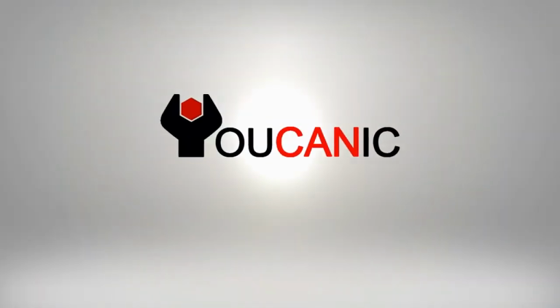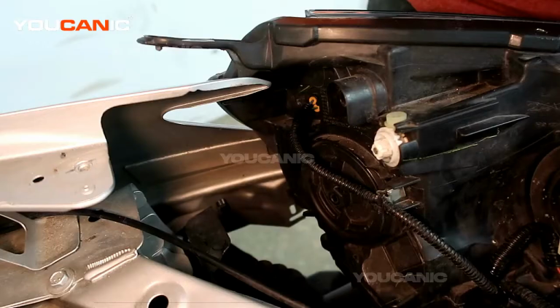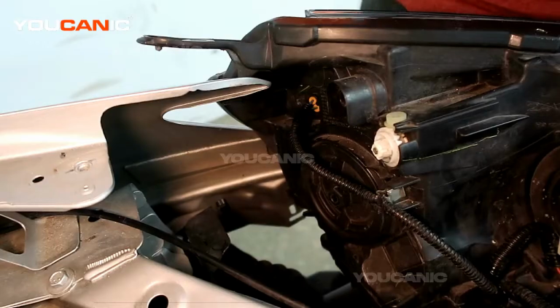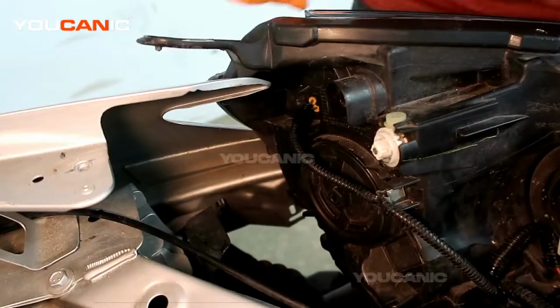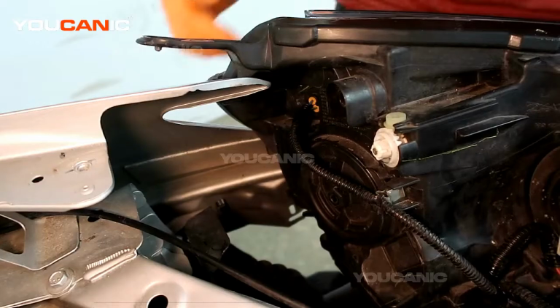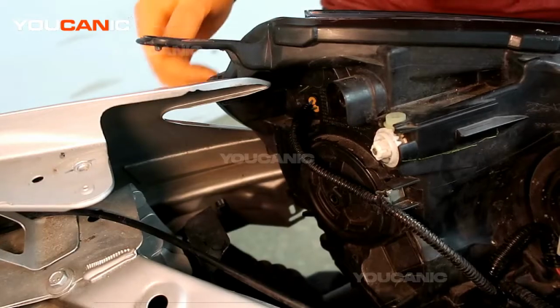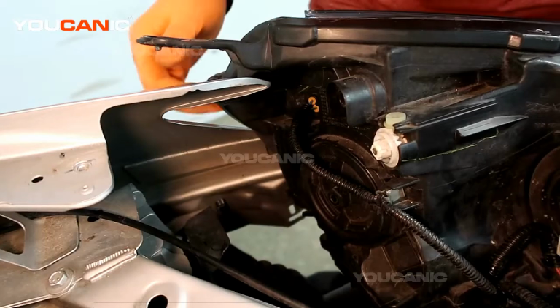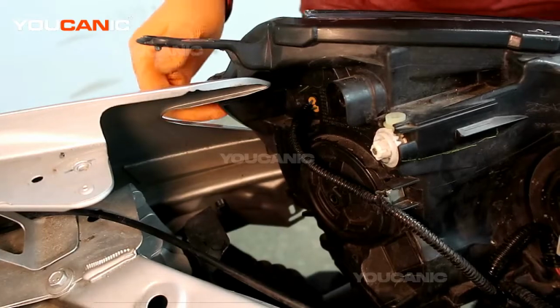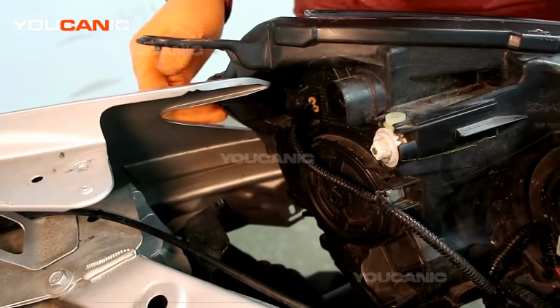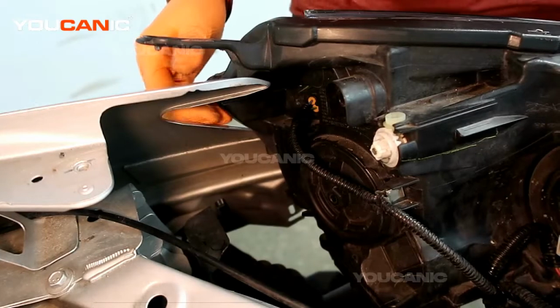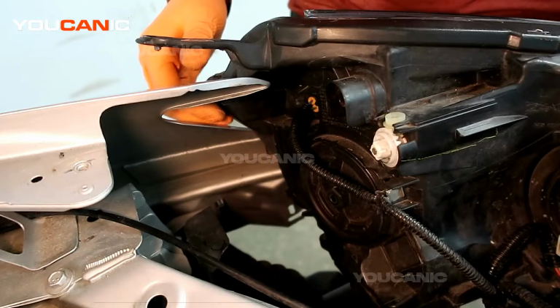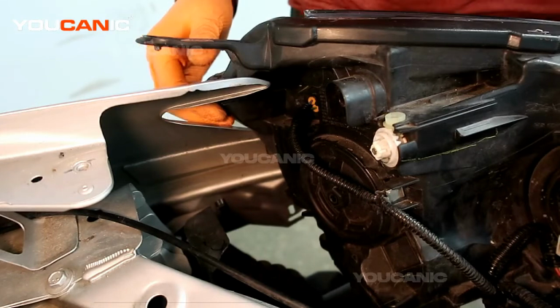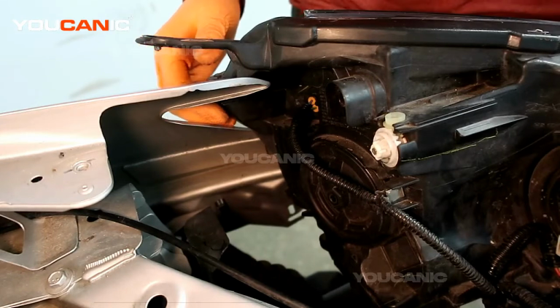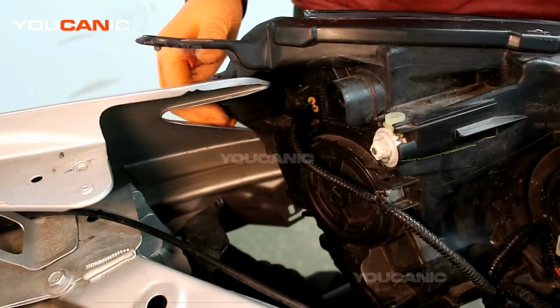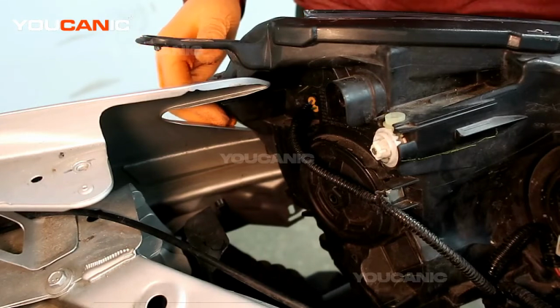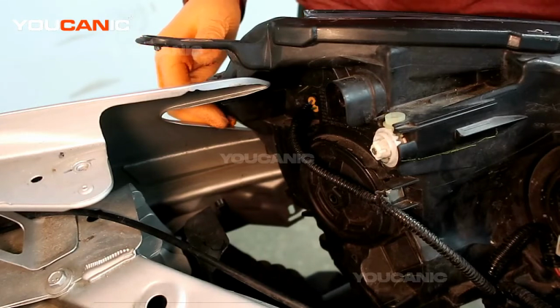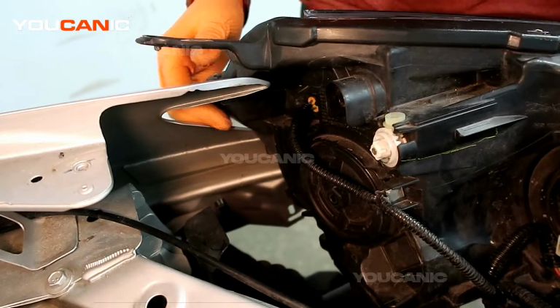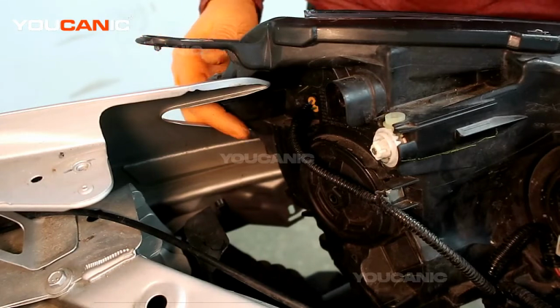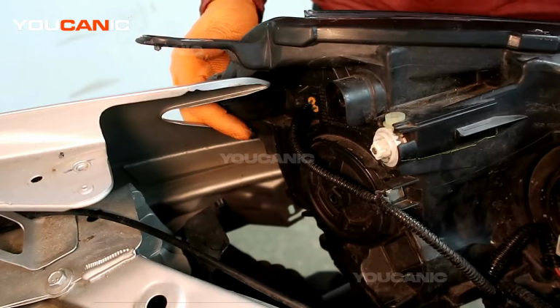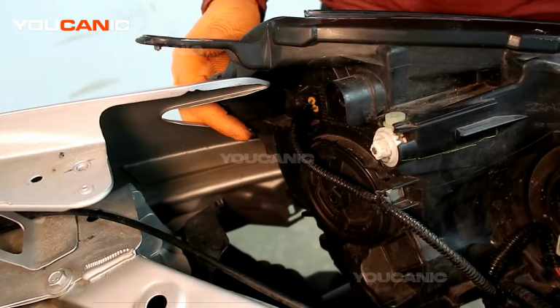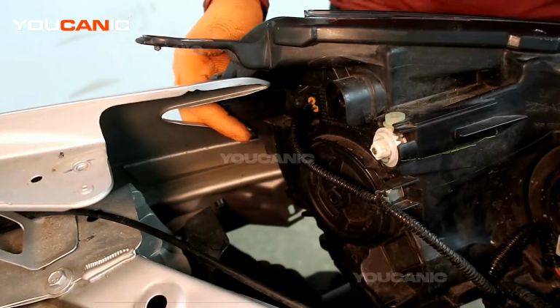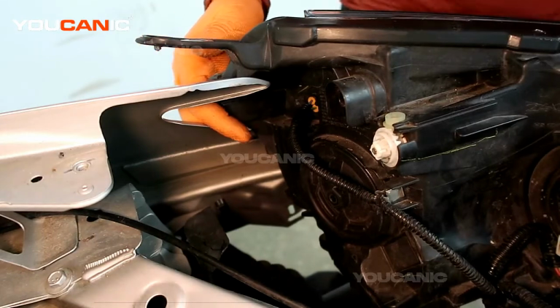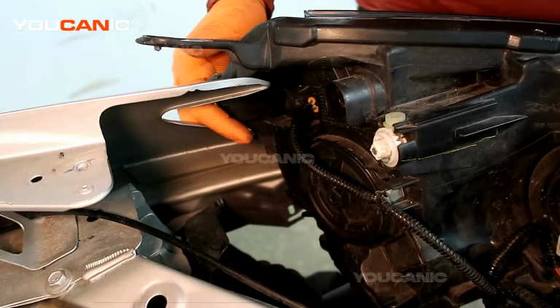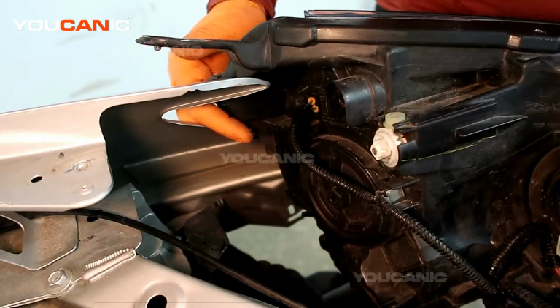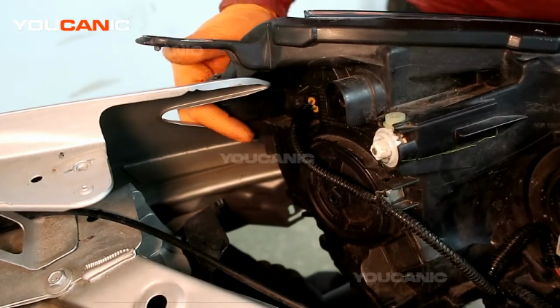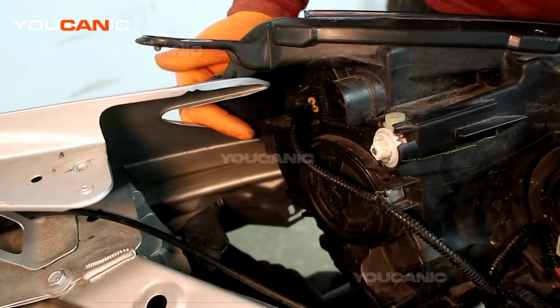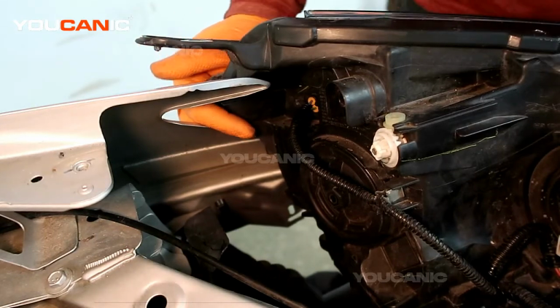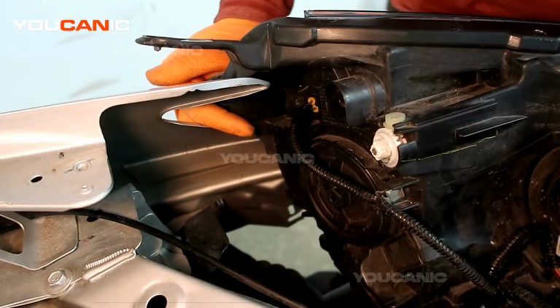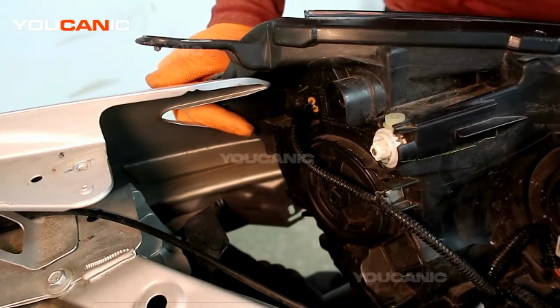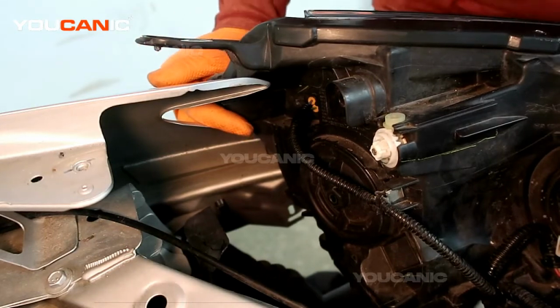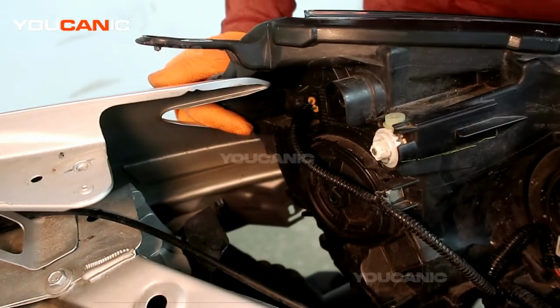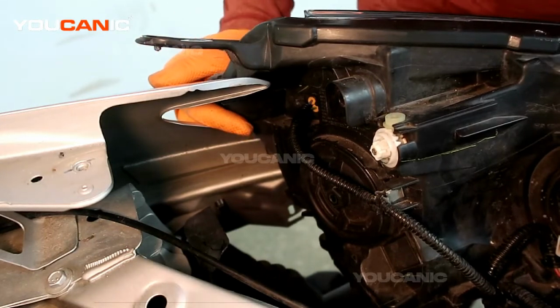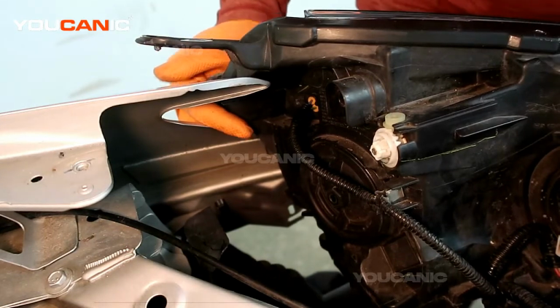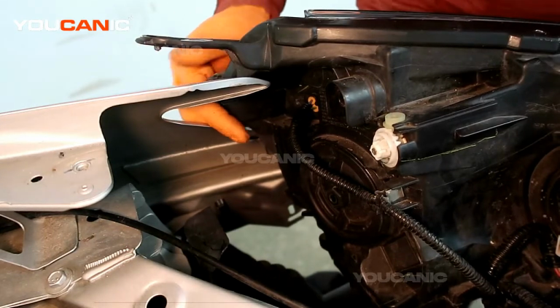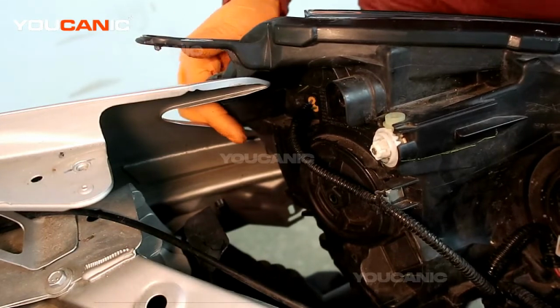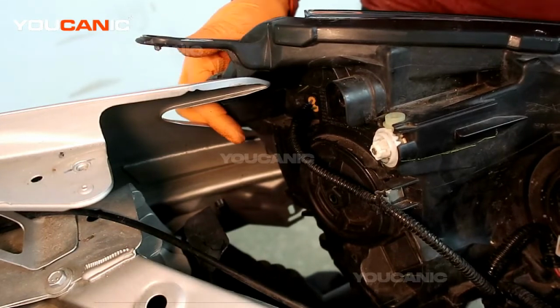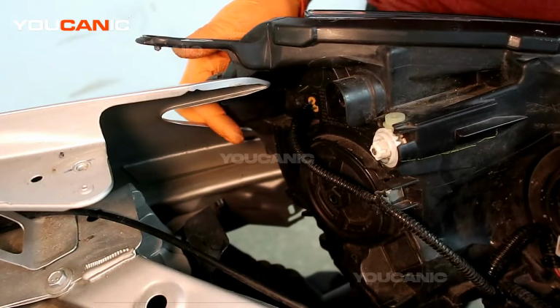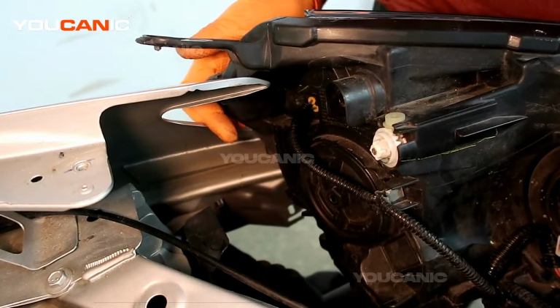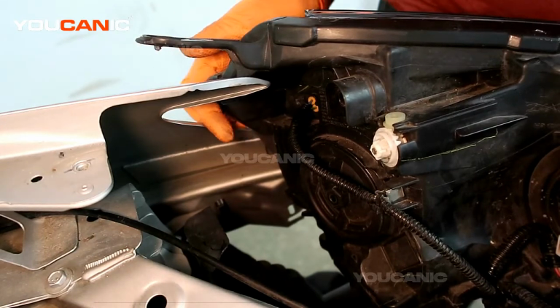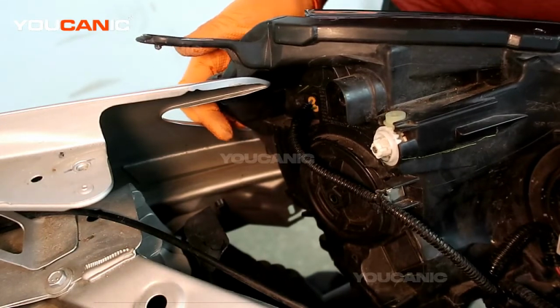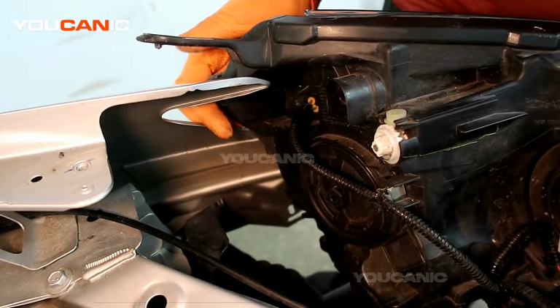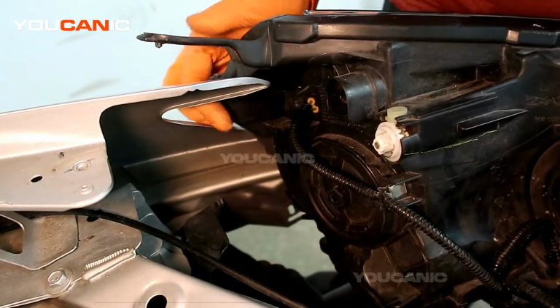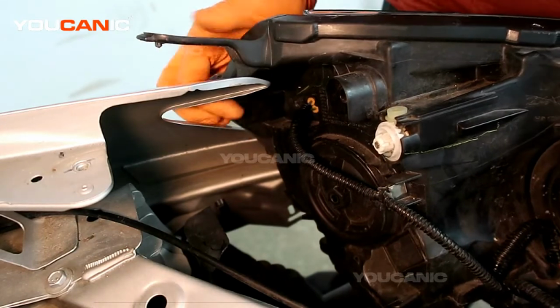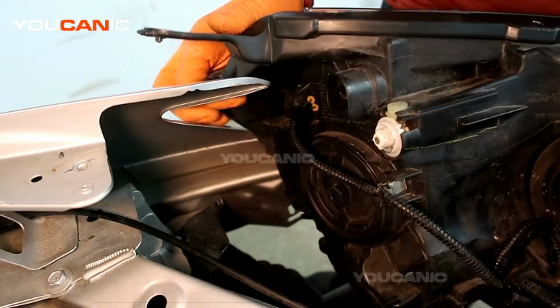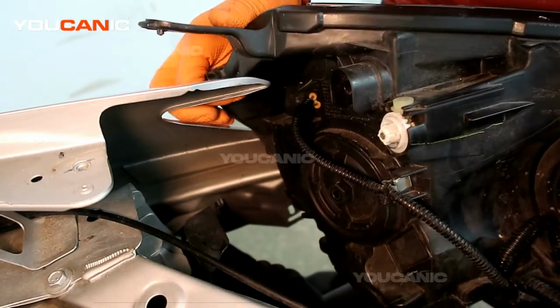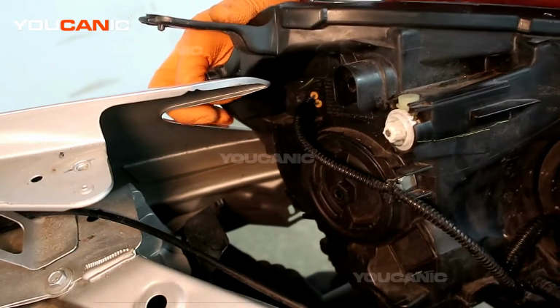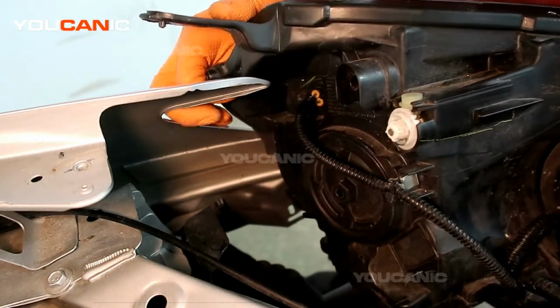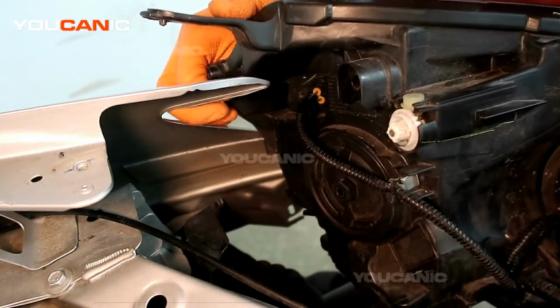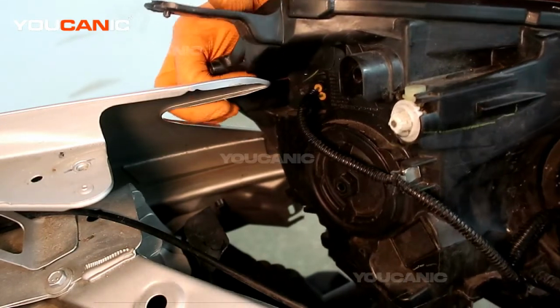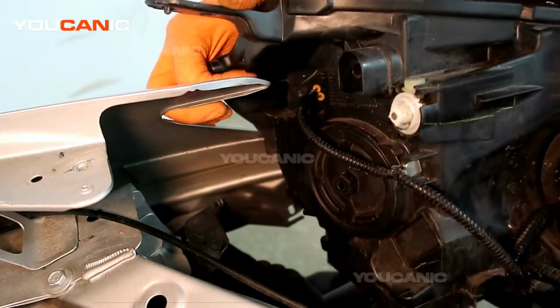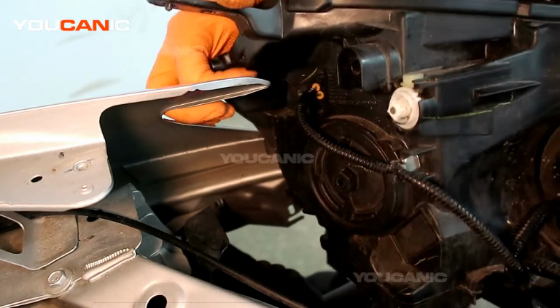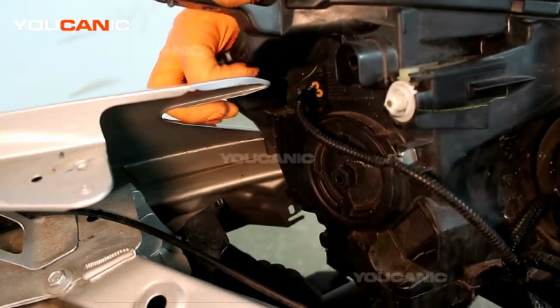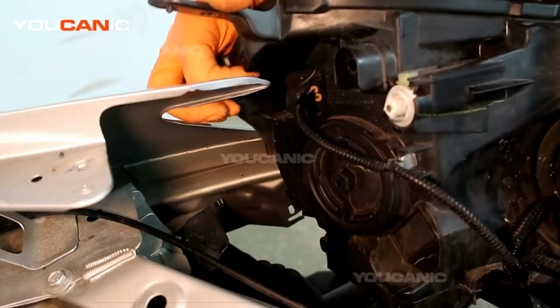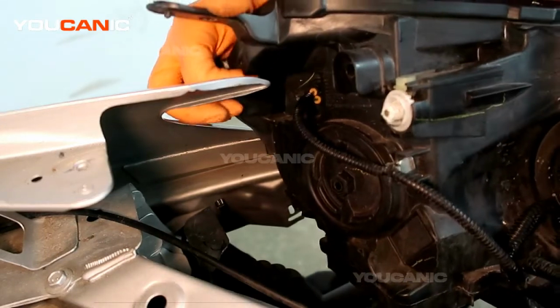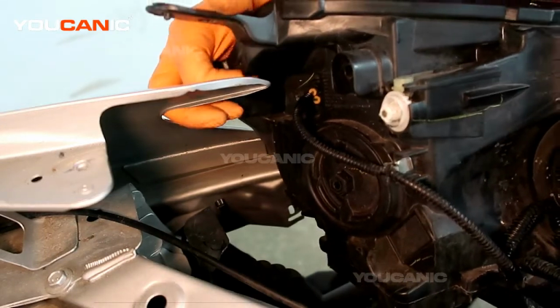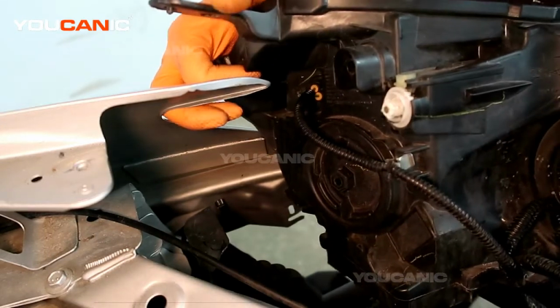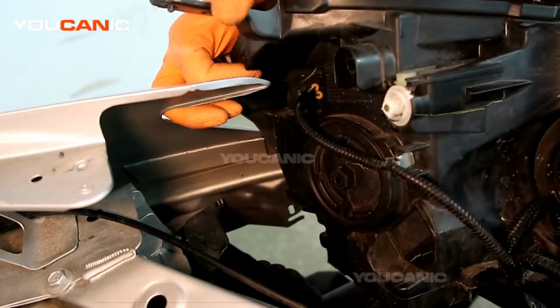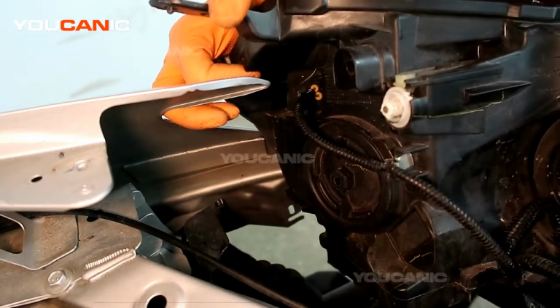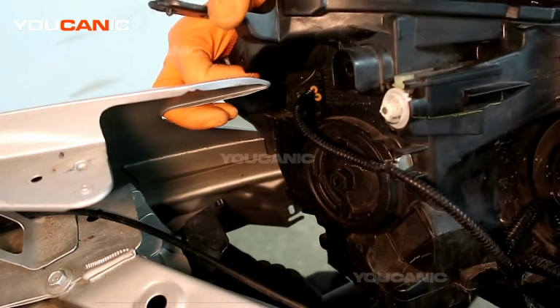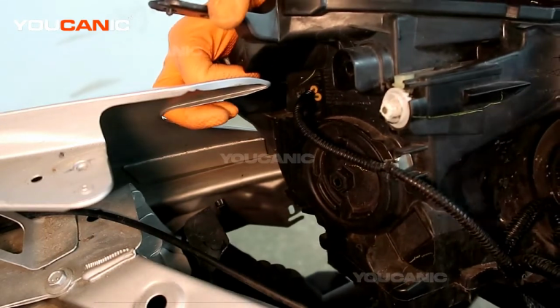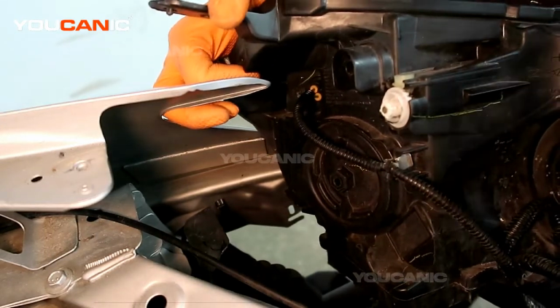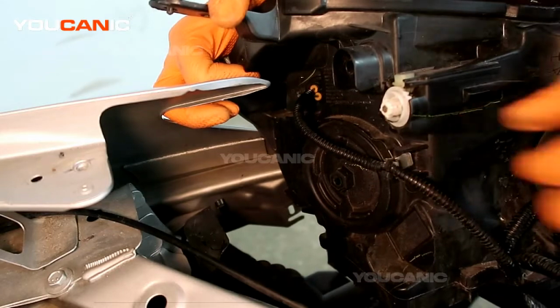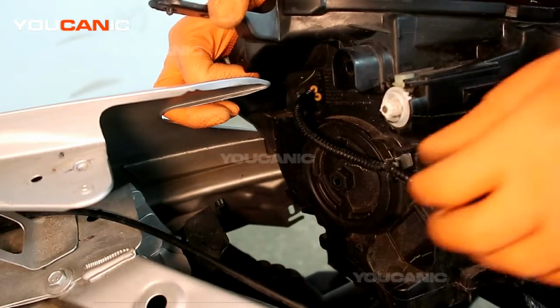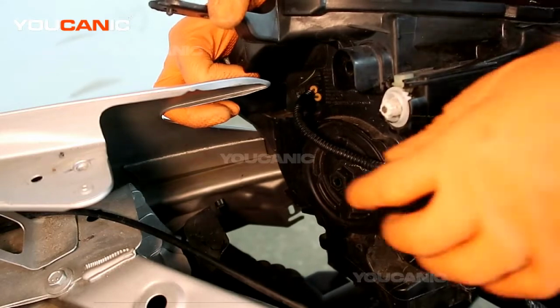Welcome to Ucanic. Today here at Ucanic we have a 2019 Nissan Sentra. We're going to go over how you replace the lights.